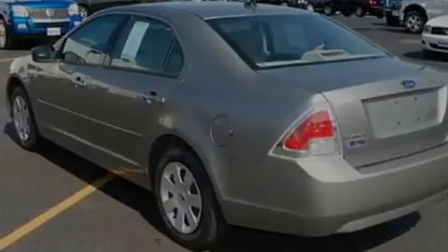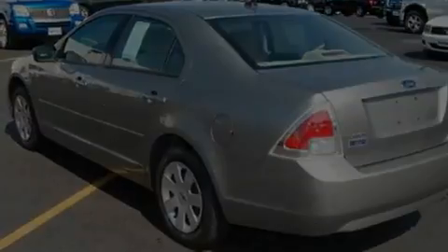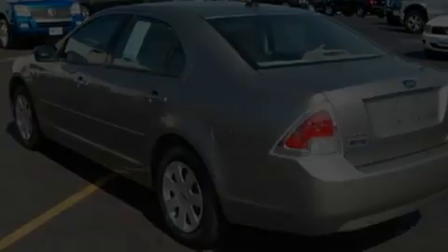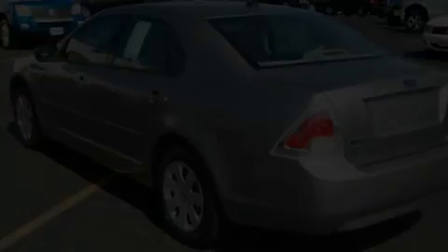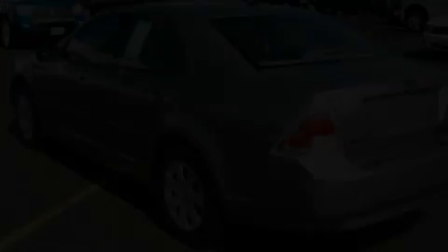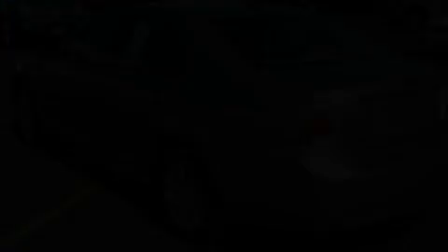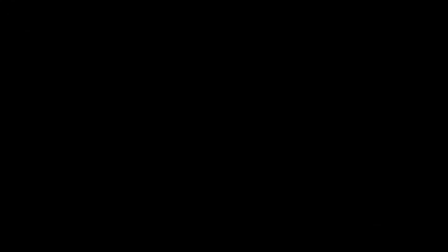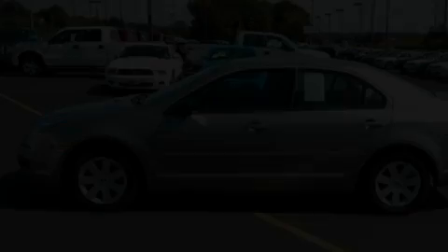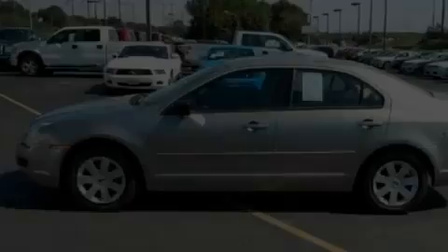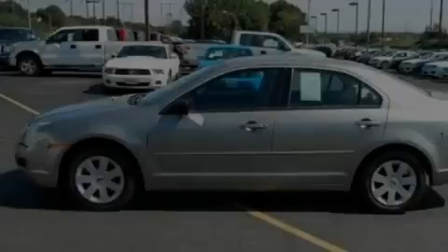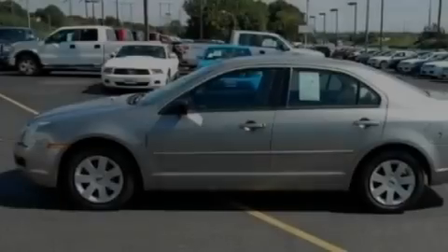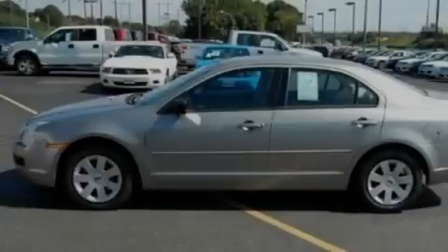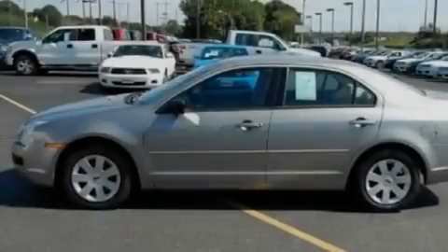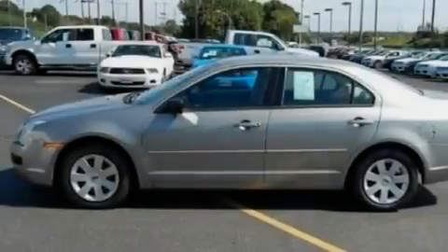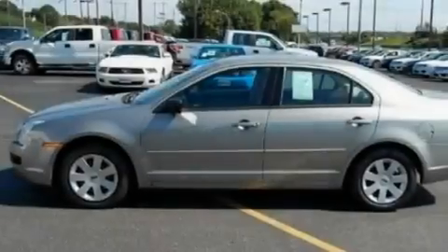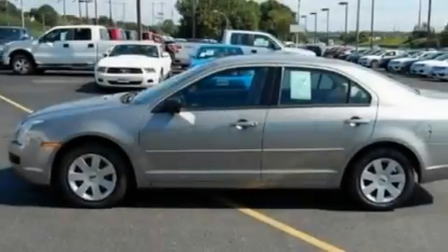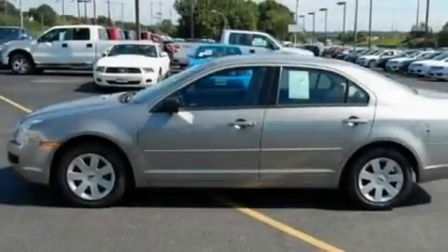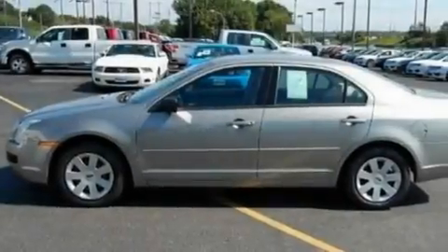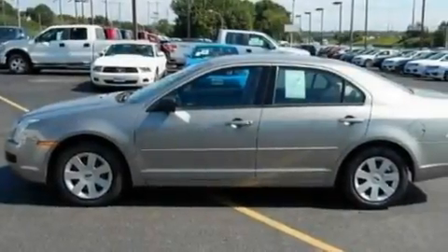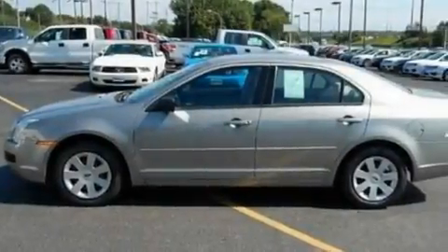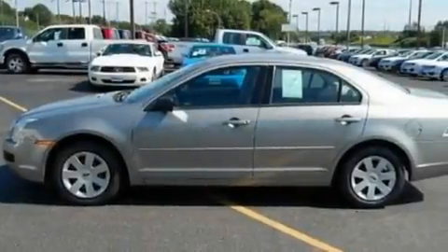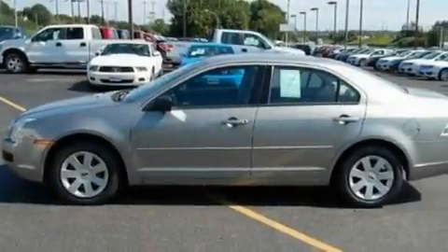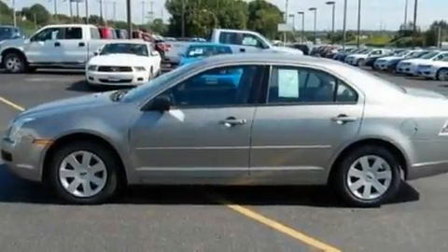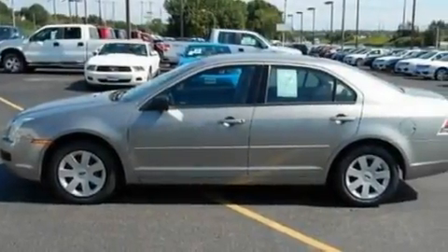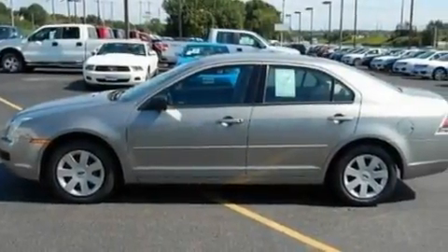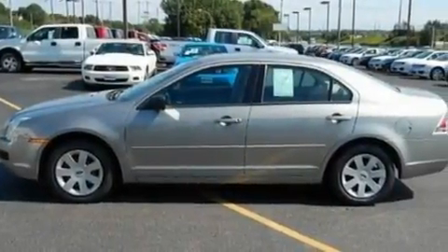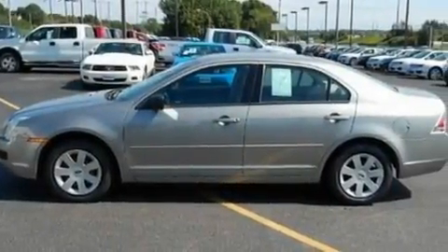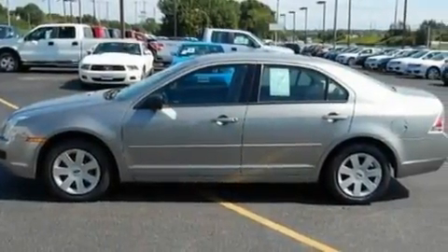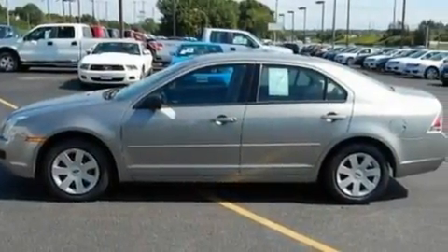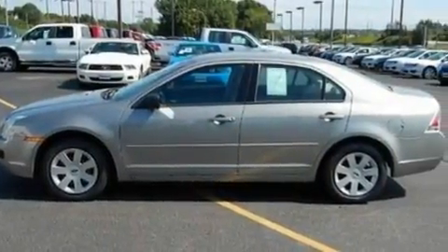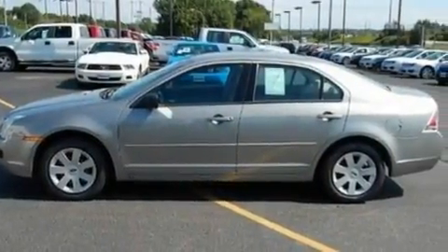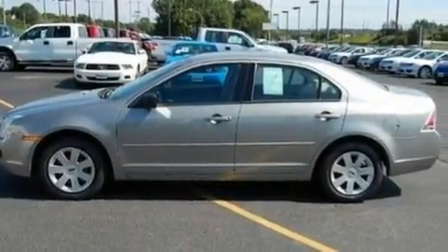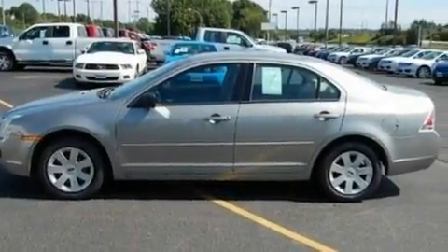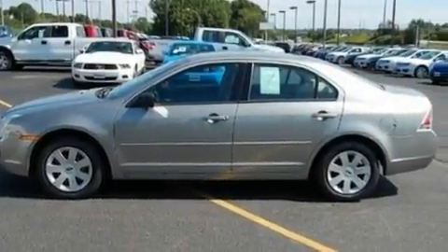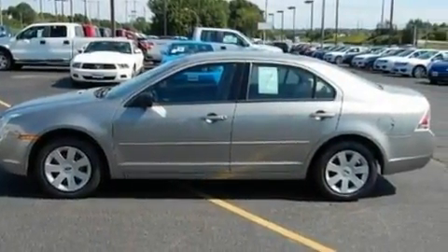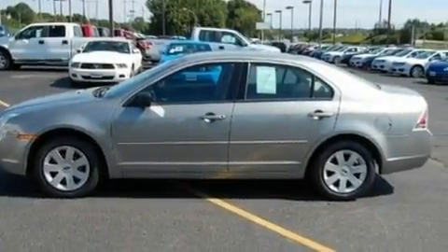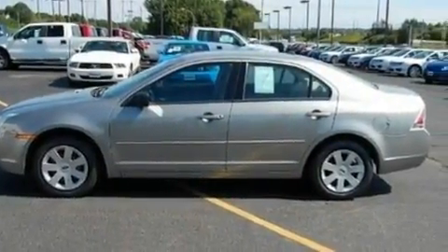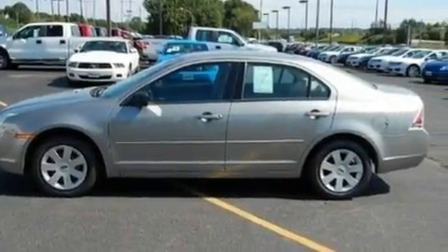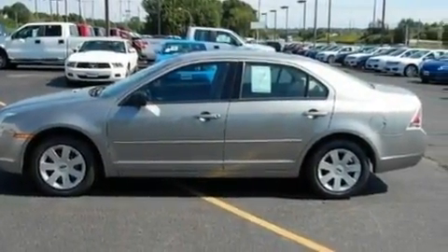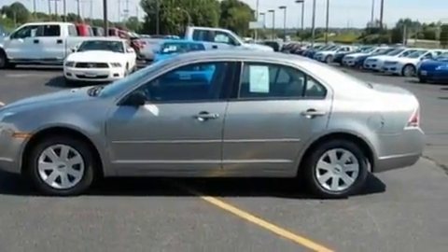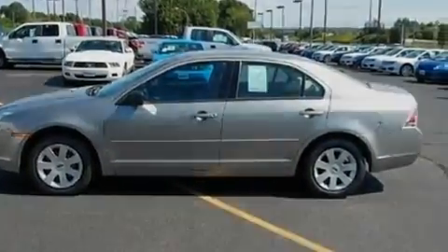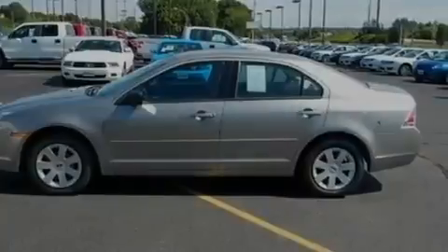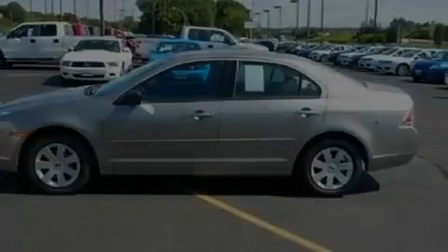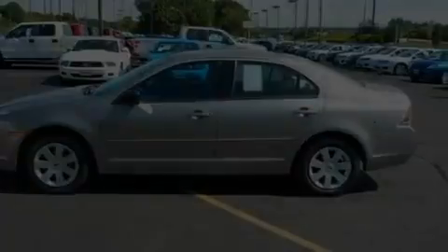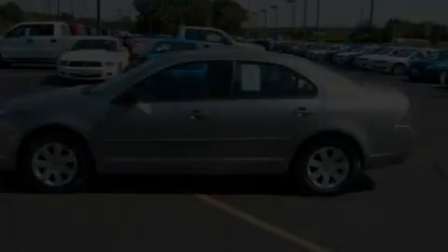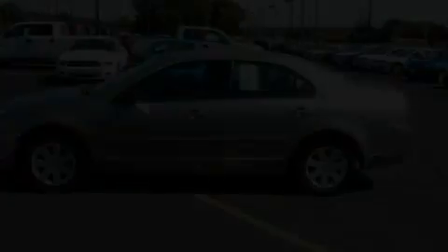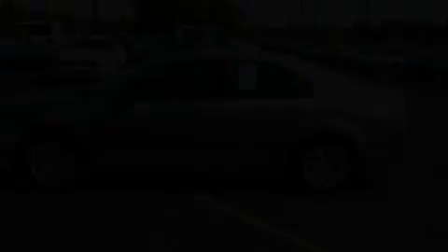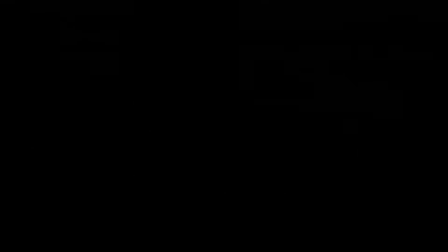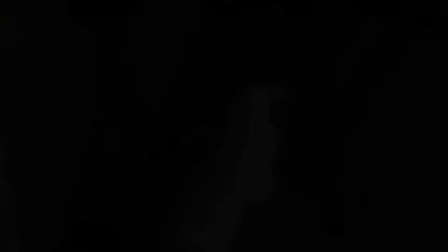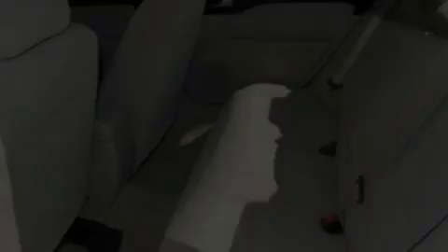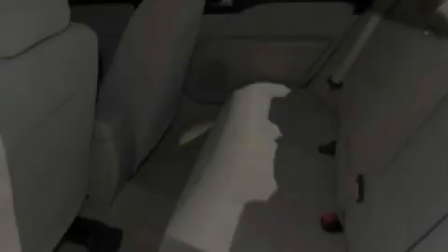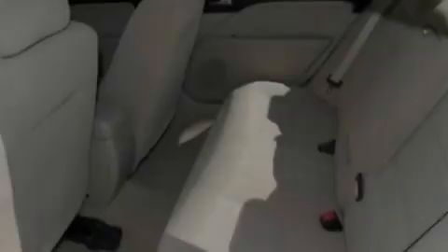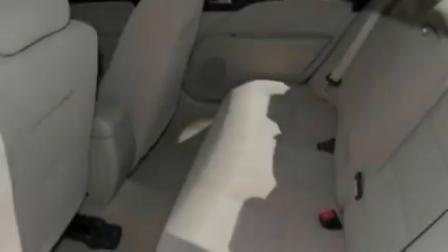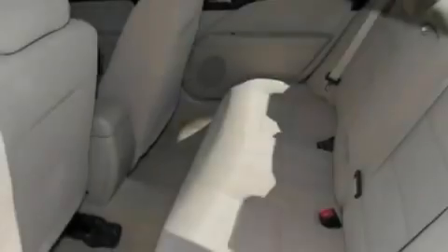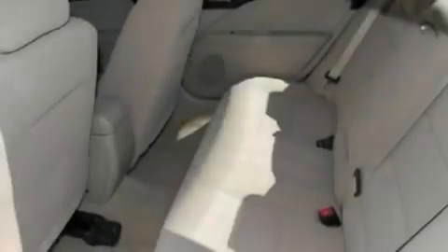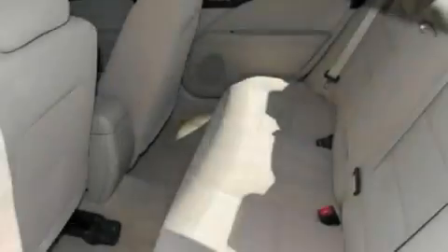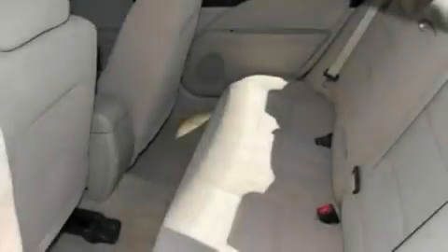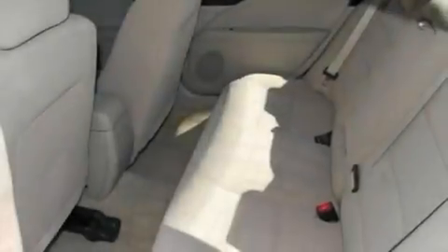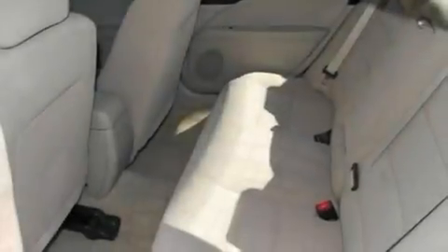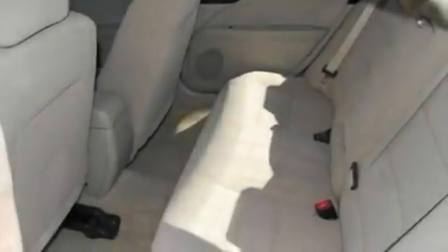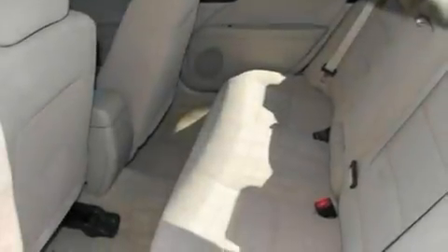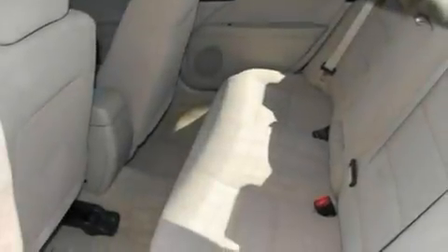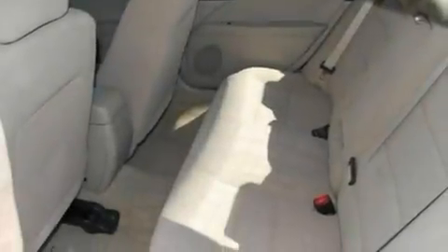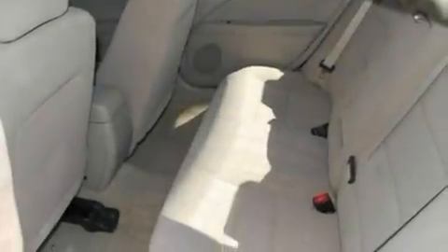With an EPA estimated rating of 29 miles per gallon on the highway, this vehicle is clearly a fuel-efficient choice.